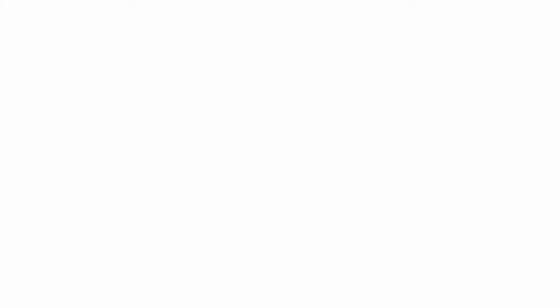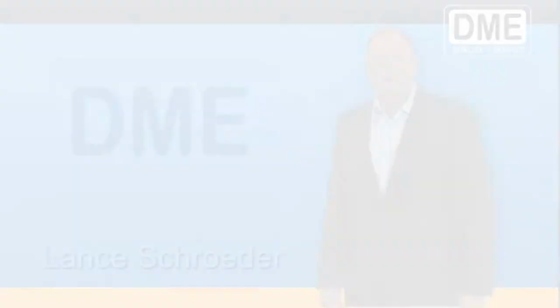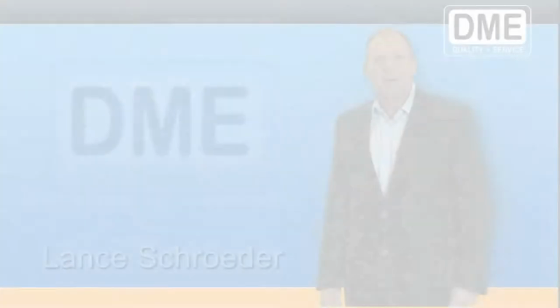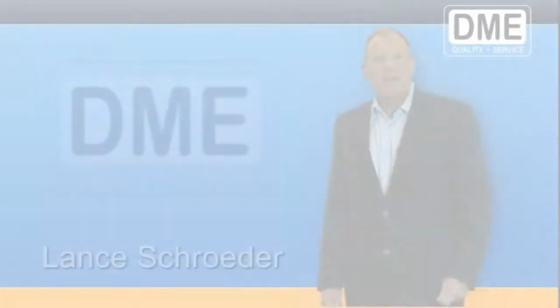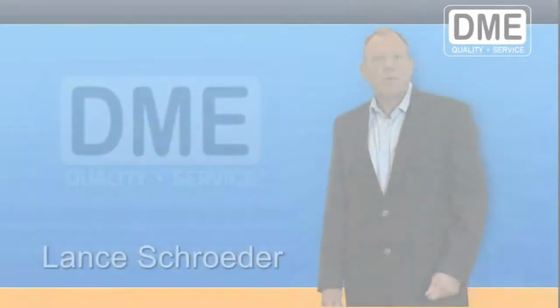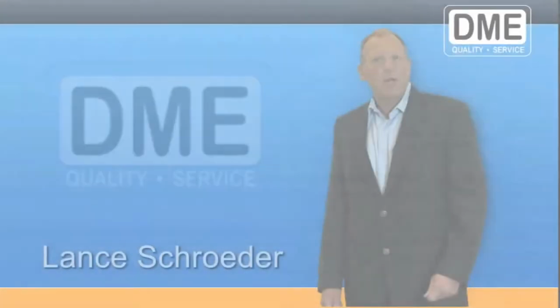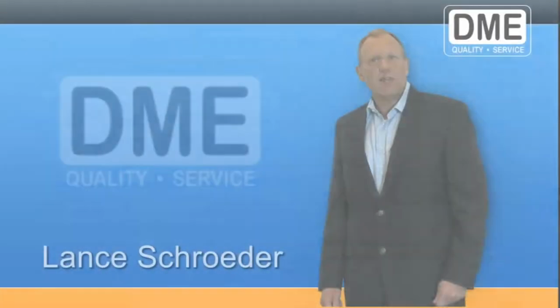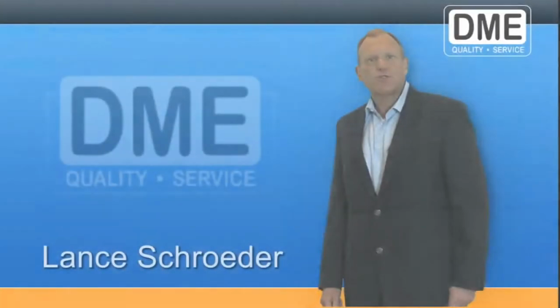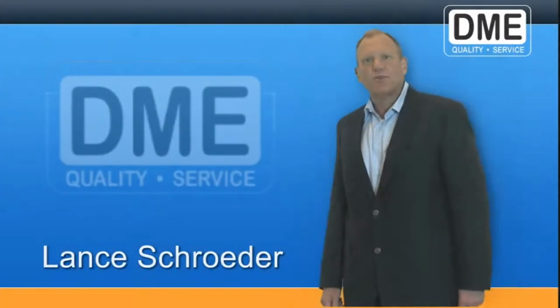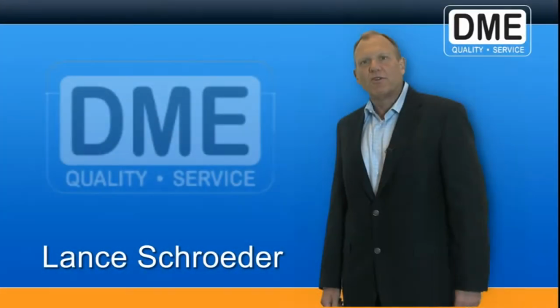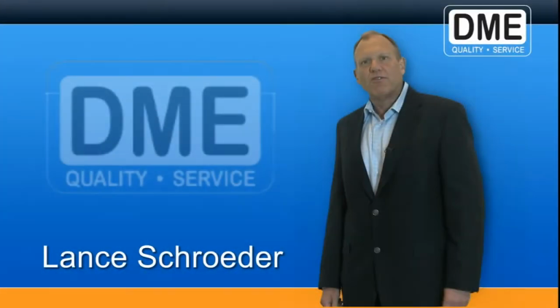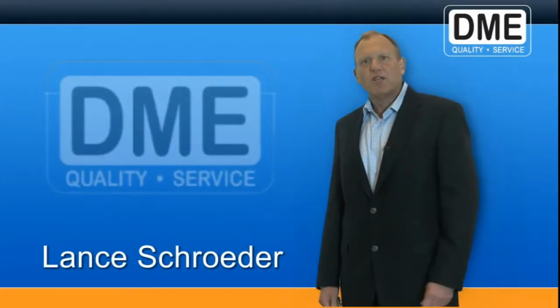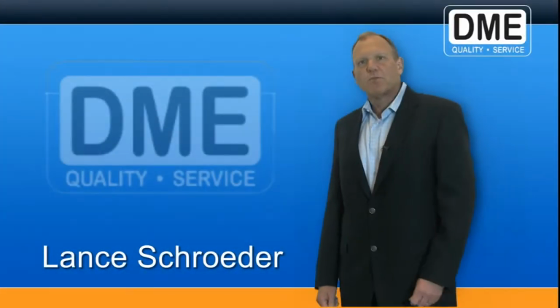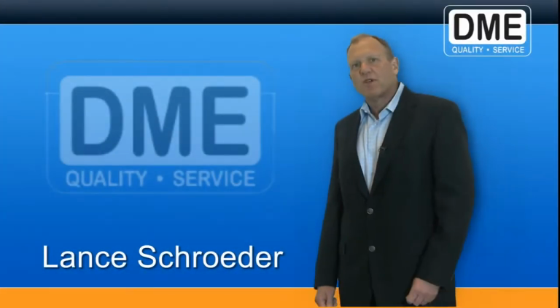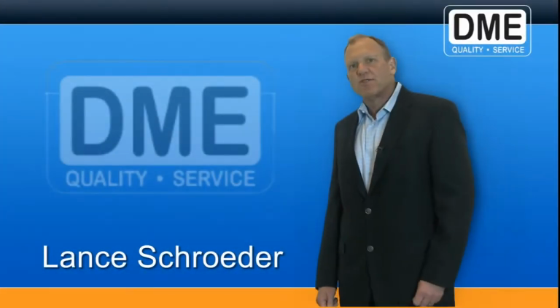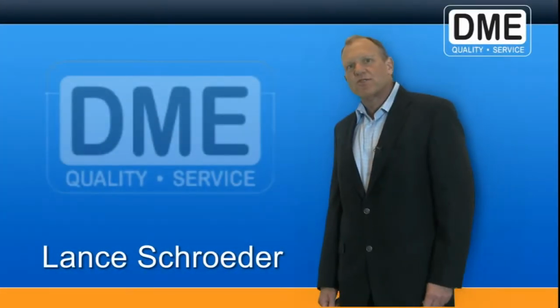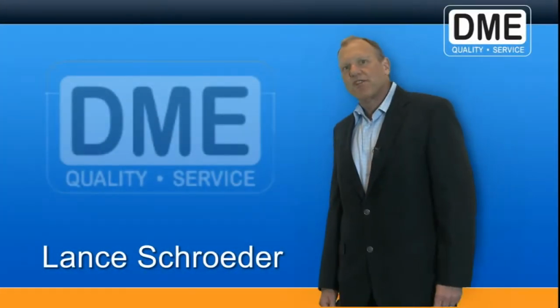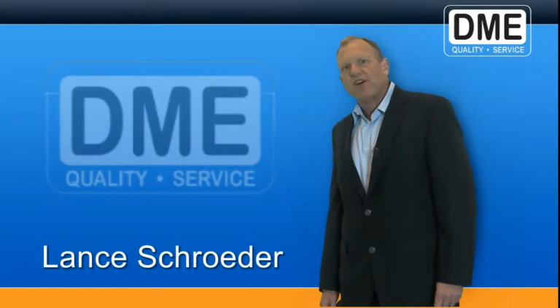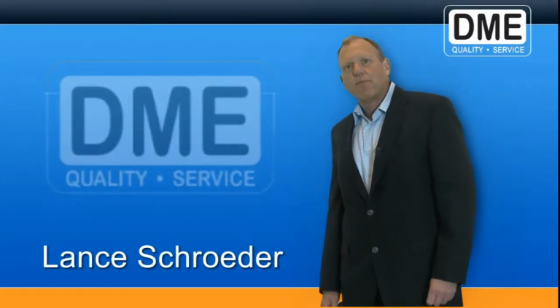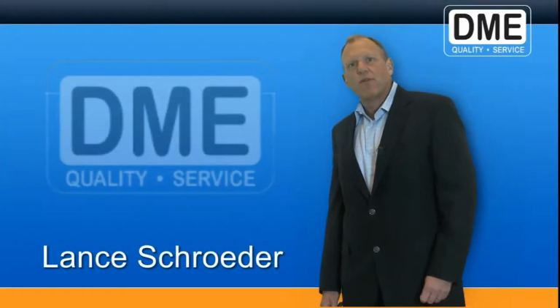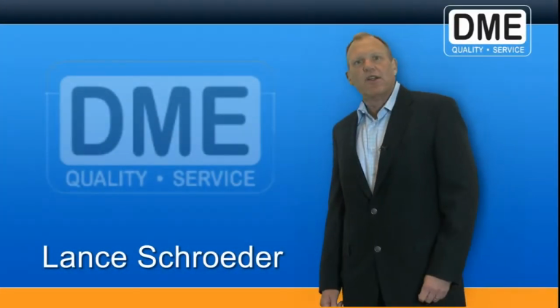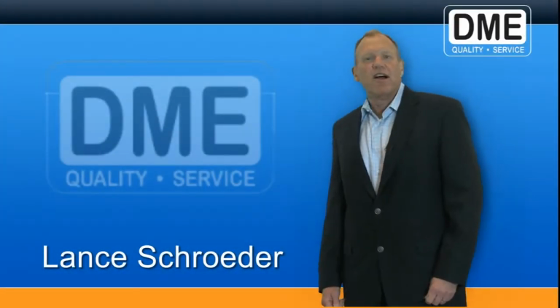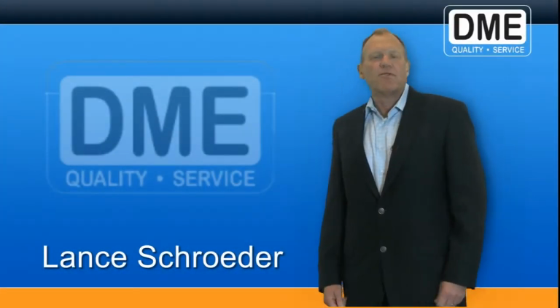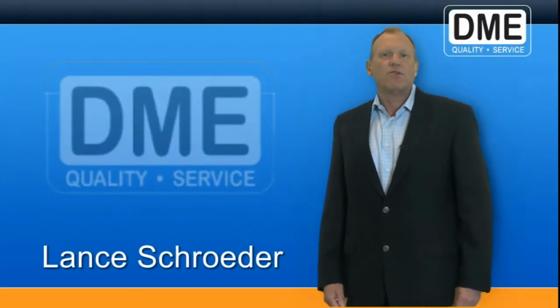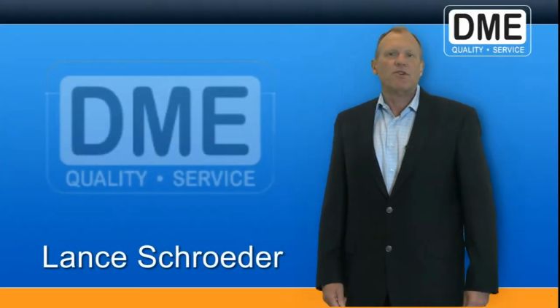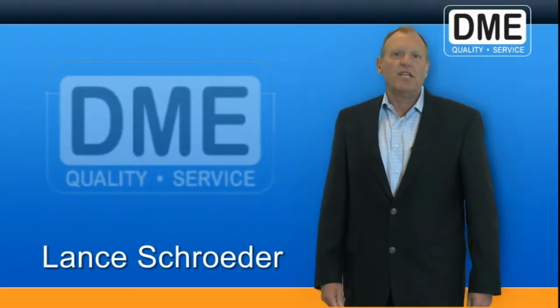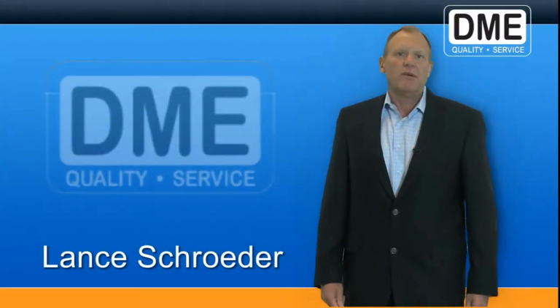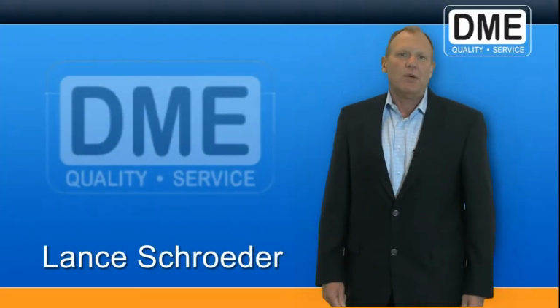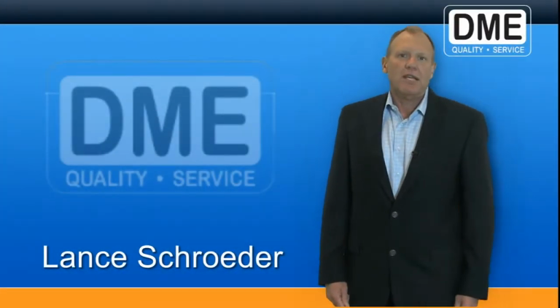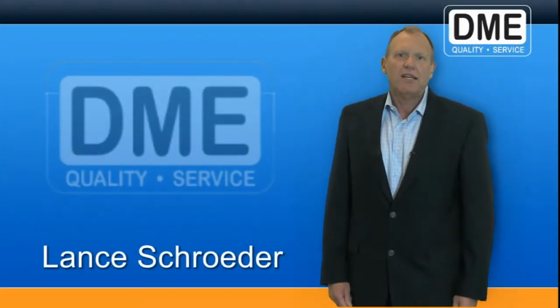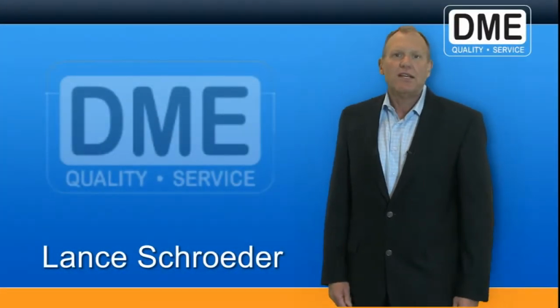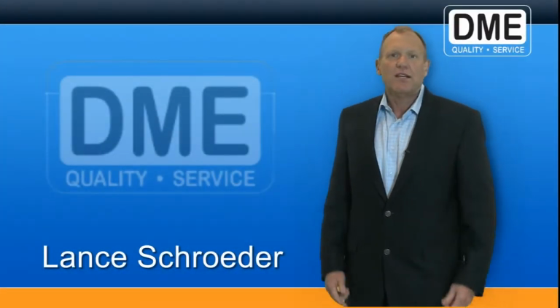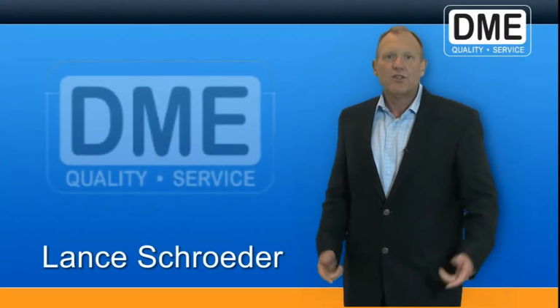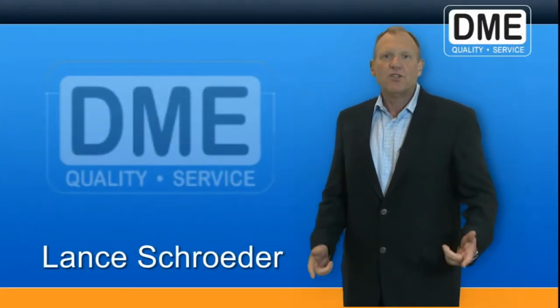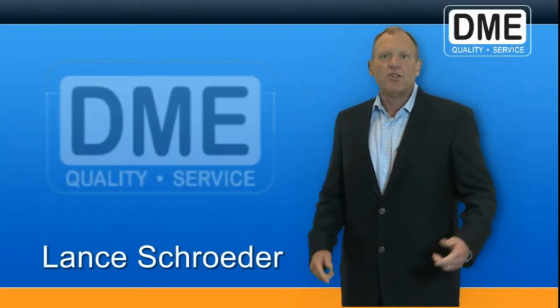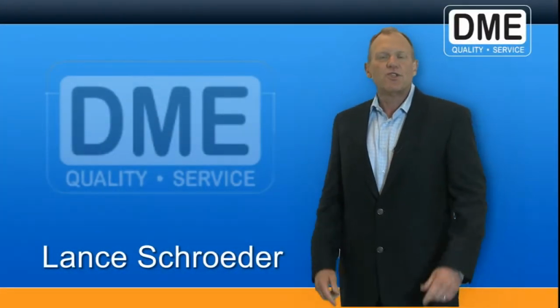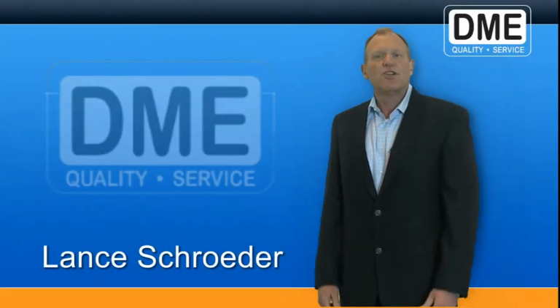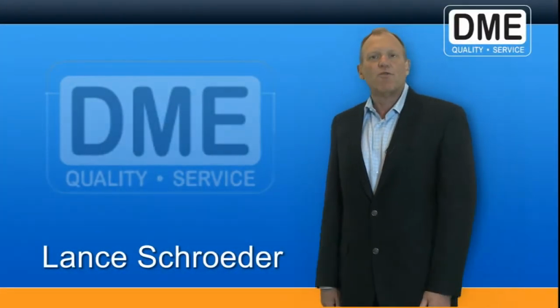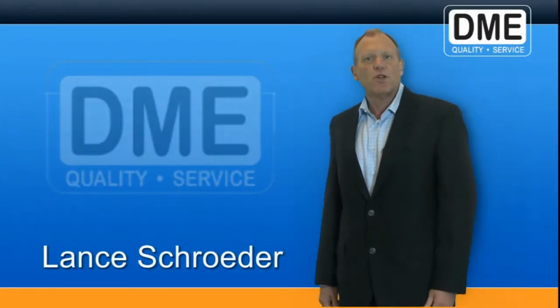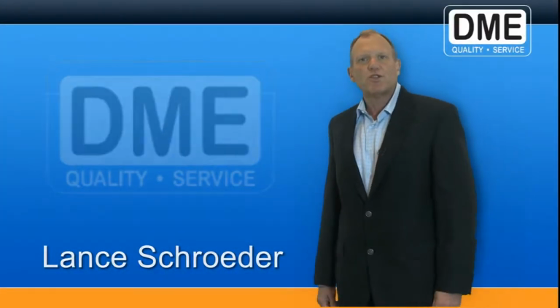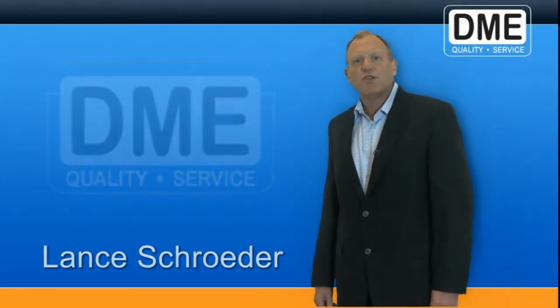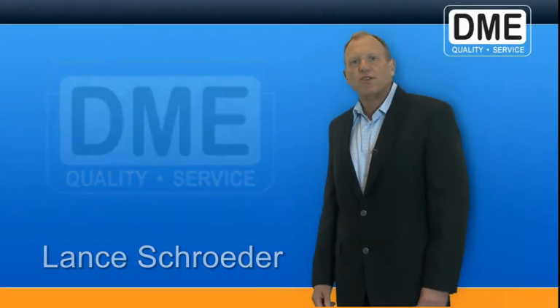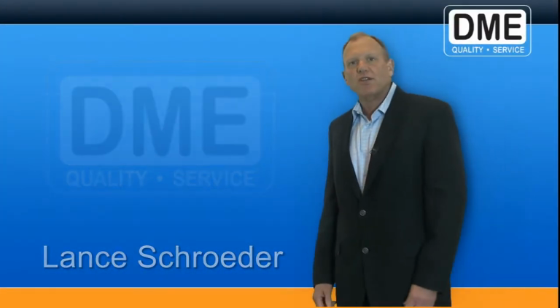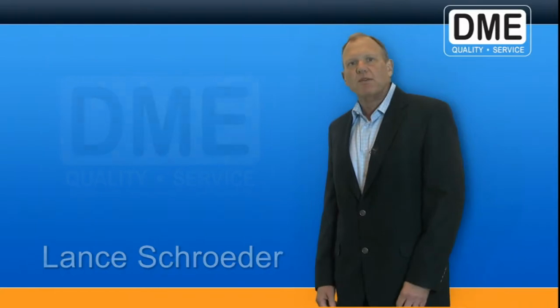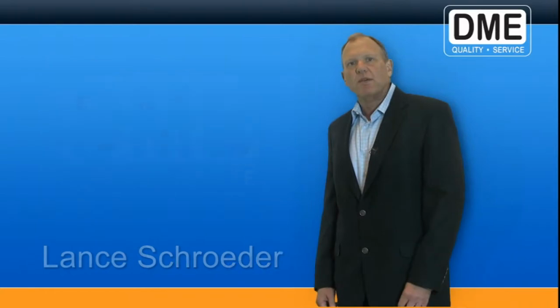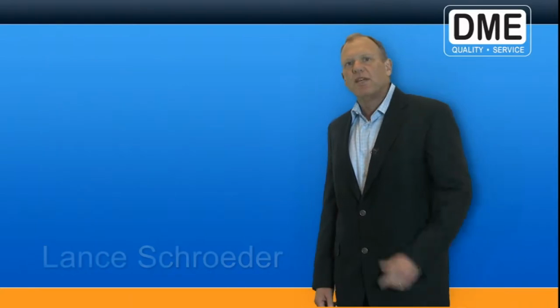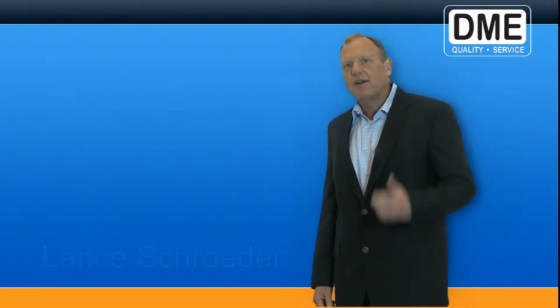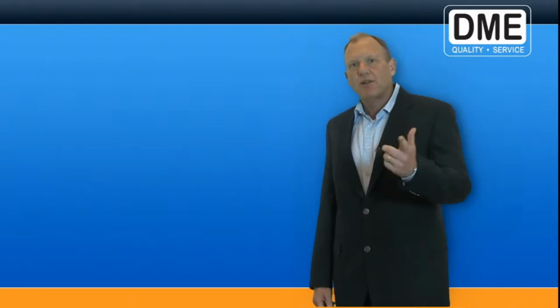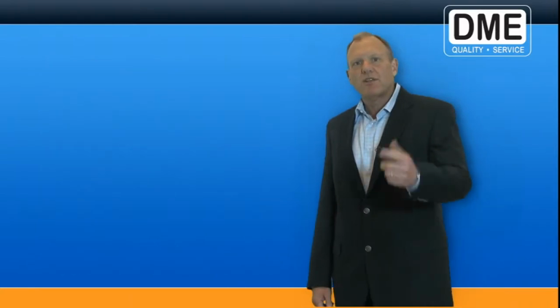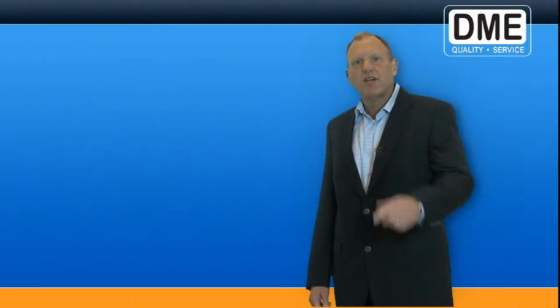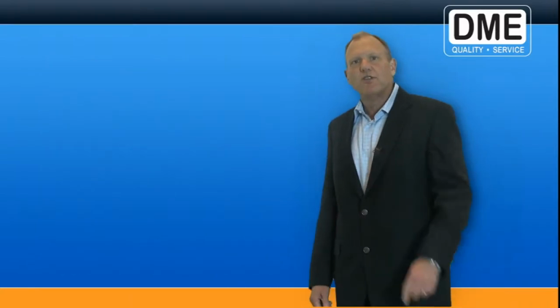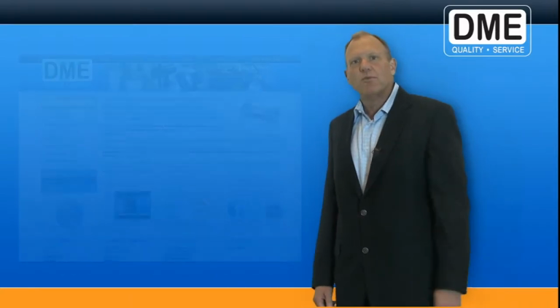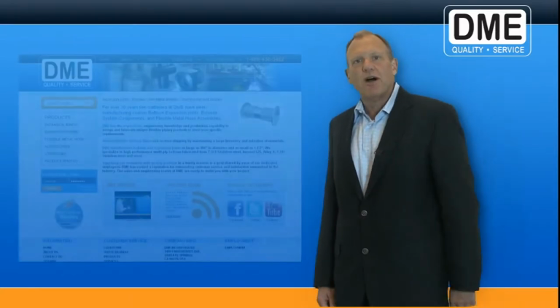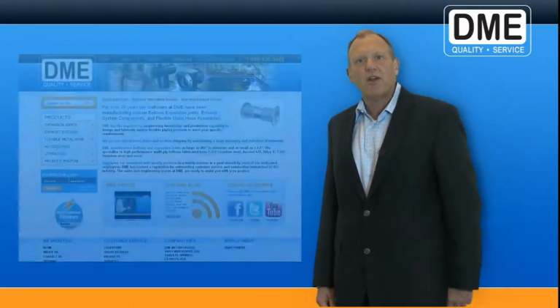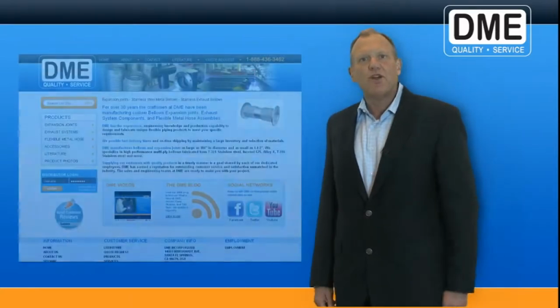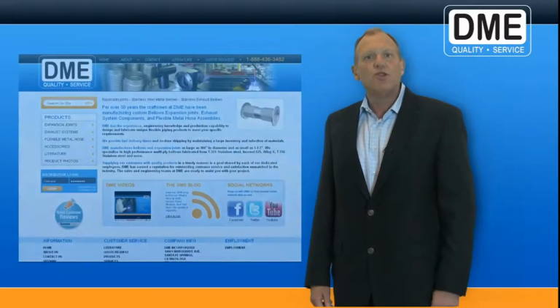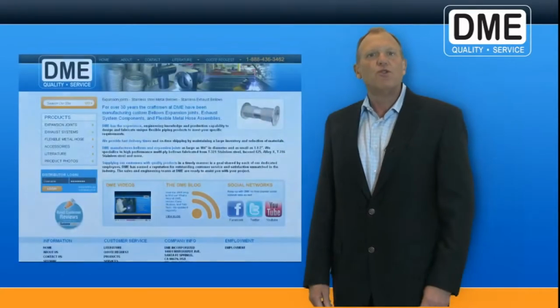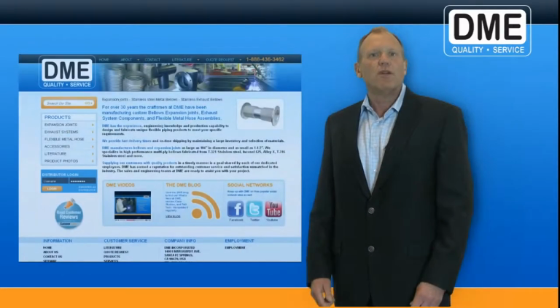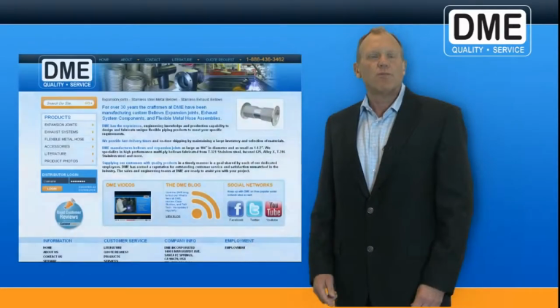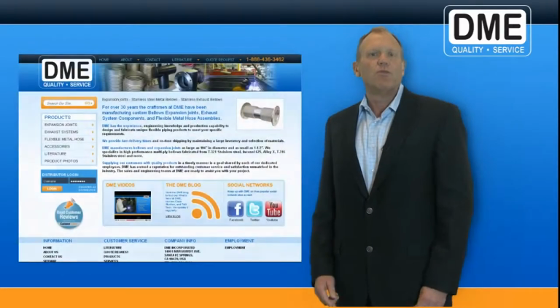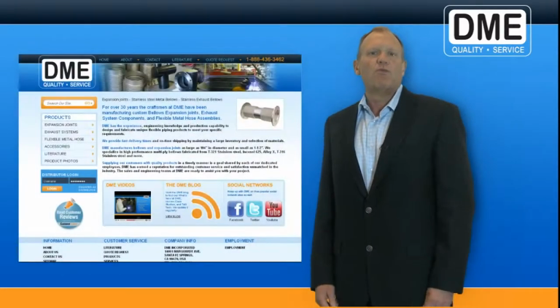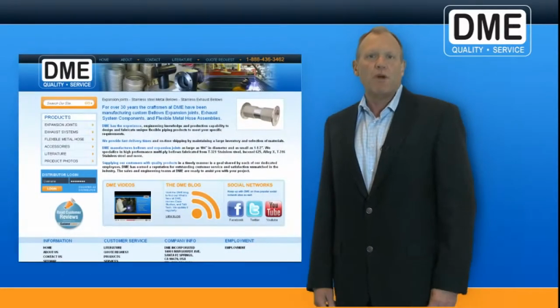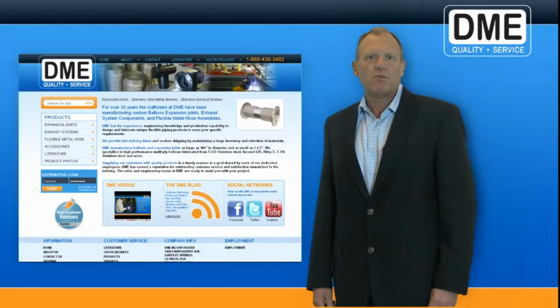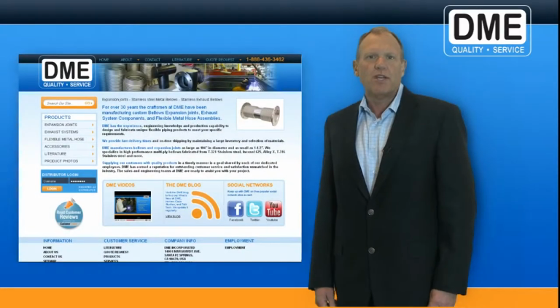Hi, I'm Lance Schroeder, Vice President and Chief Operating Officer at DME. In this edition of What's New at DME, I want to tell you about our new and improved website.